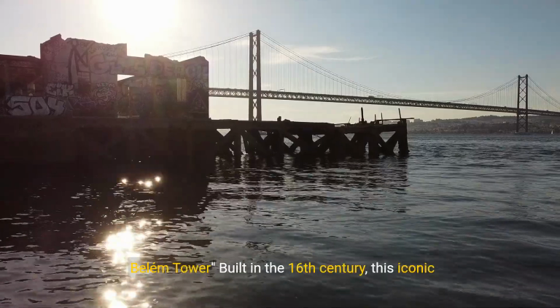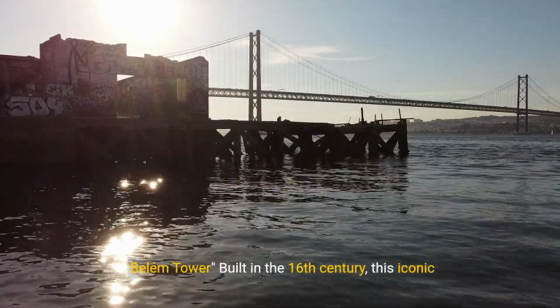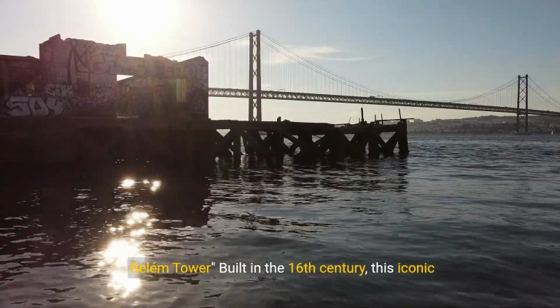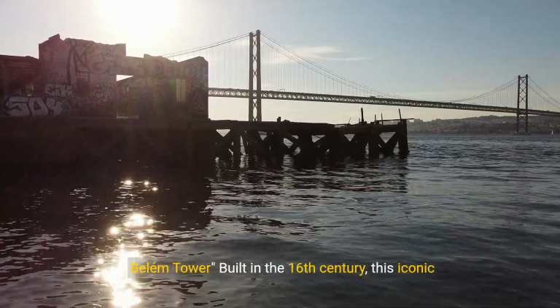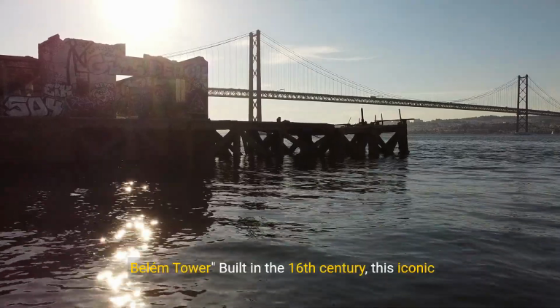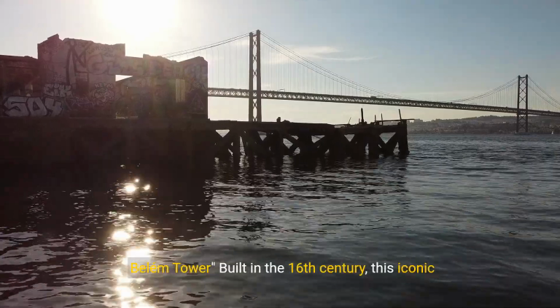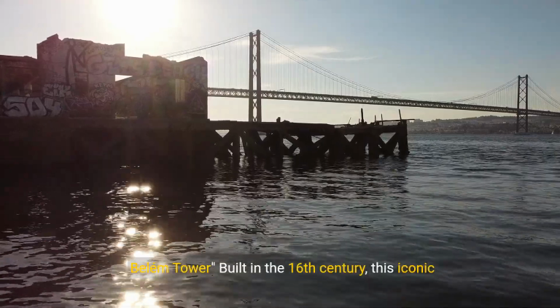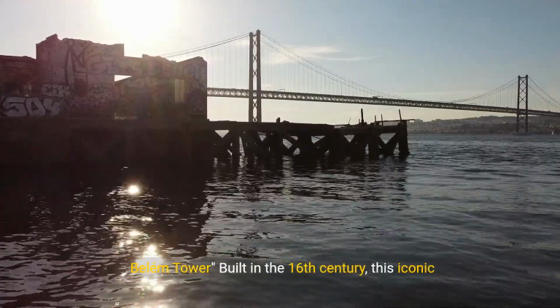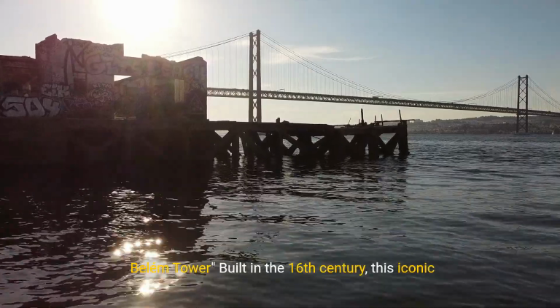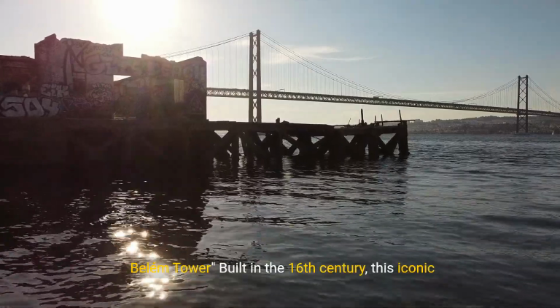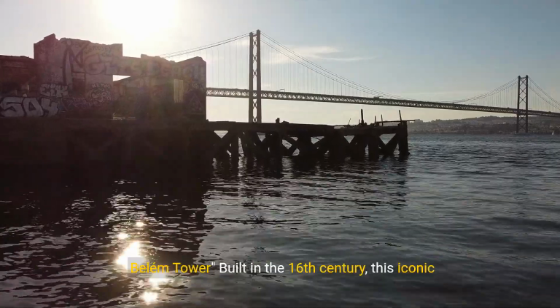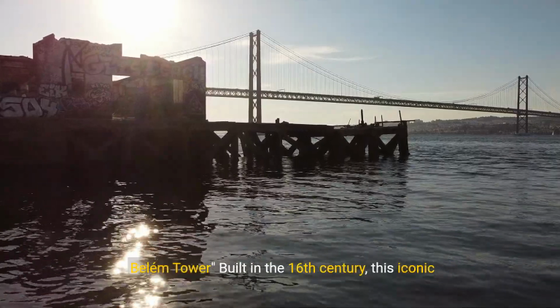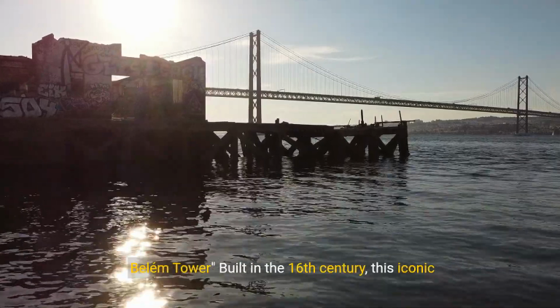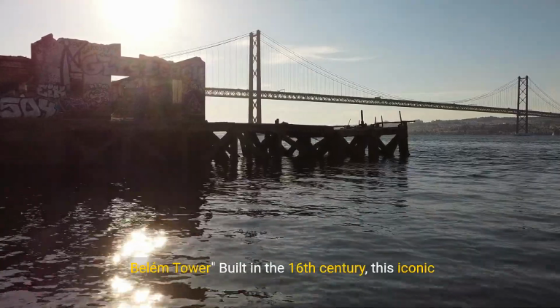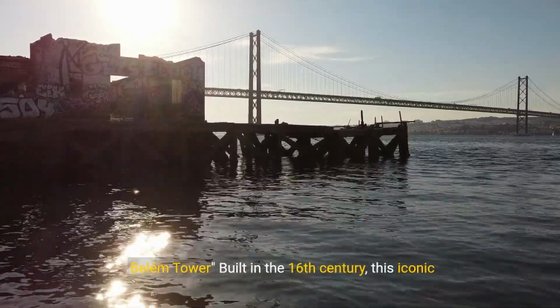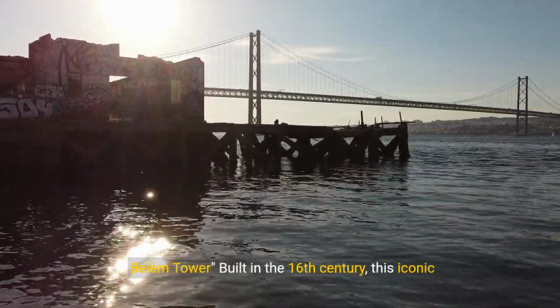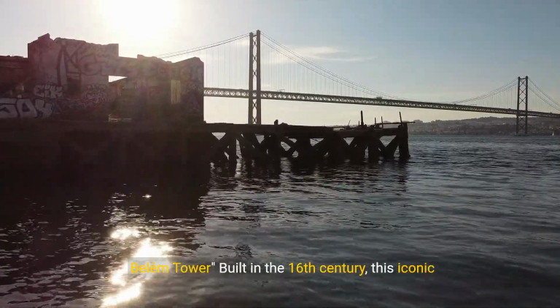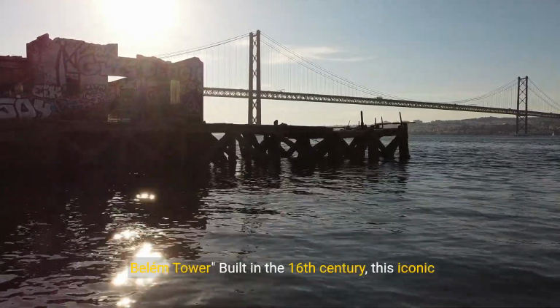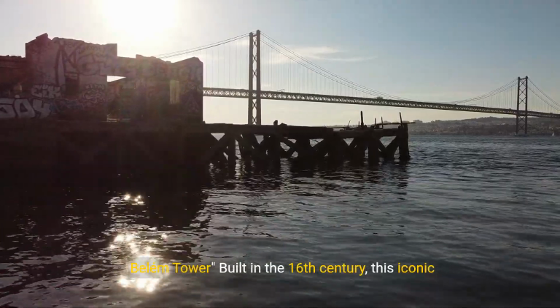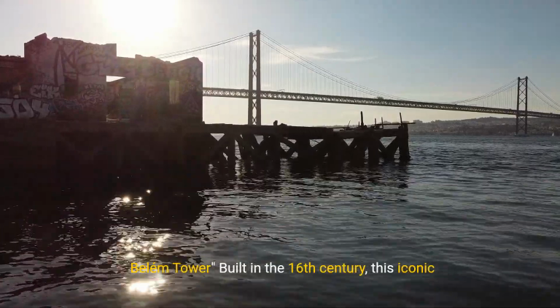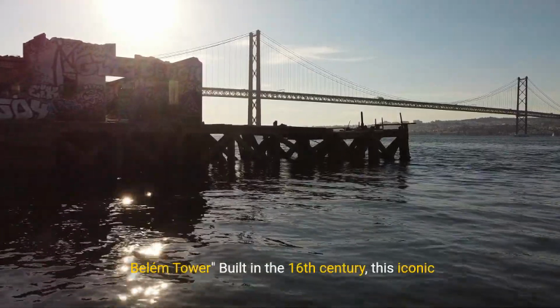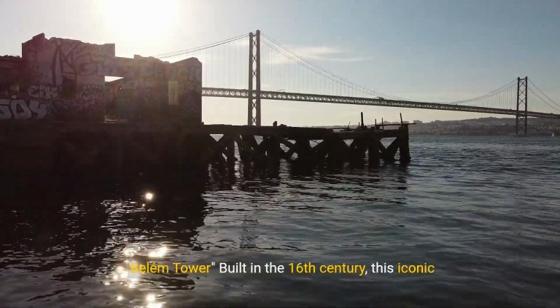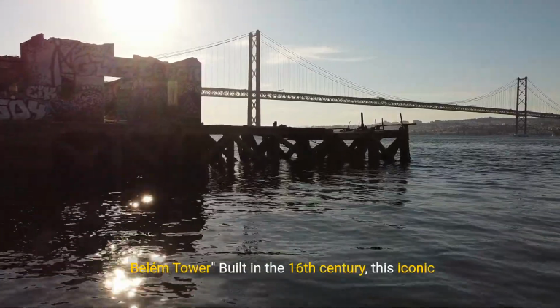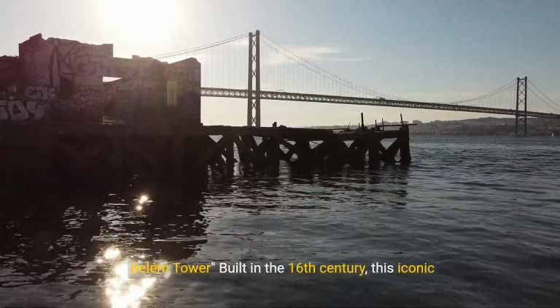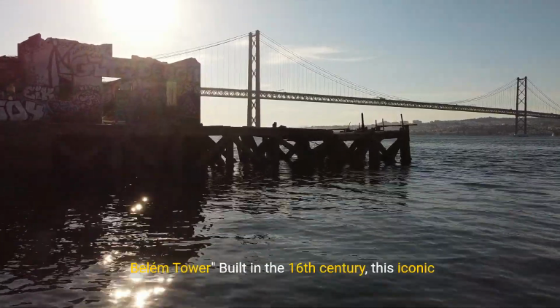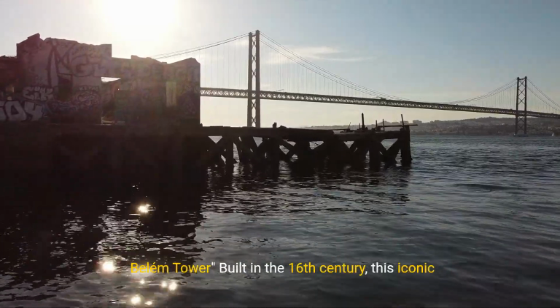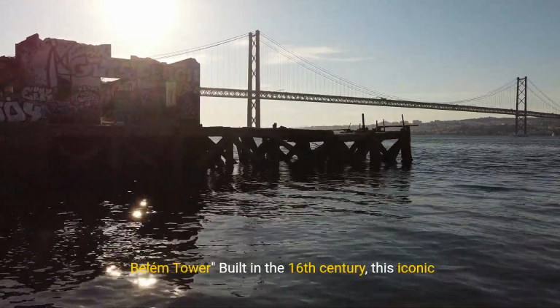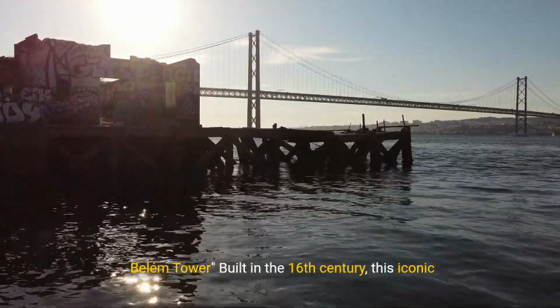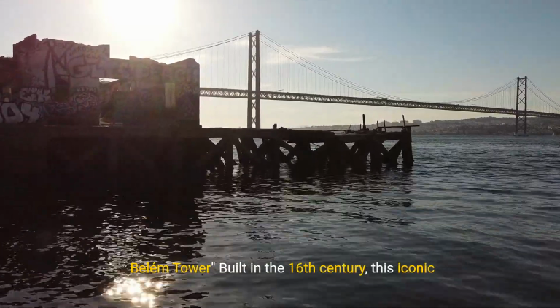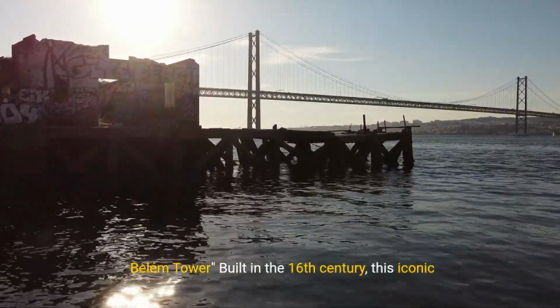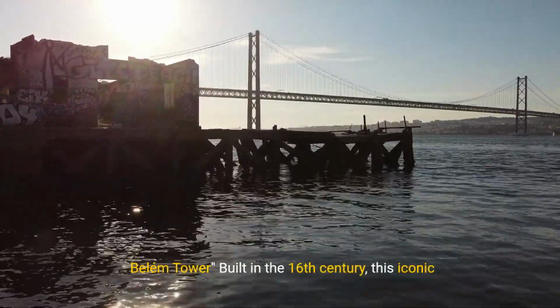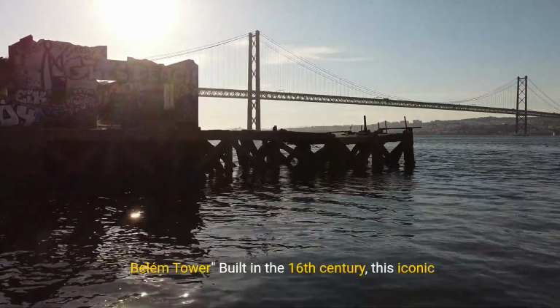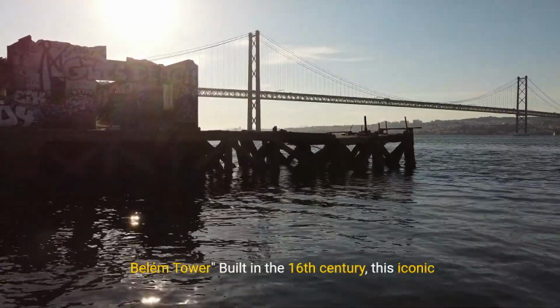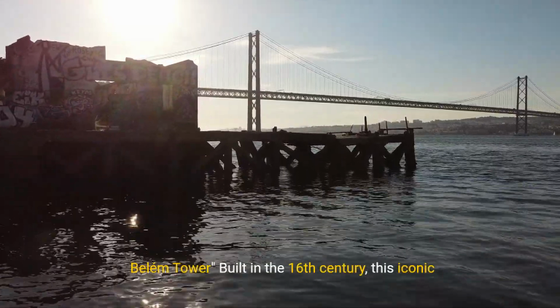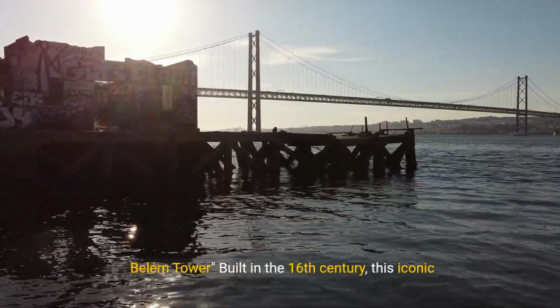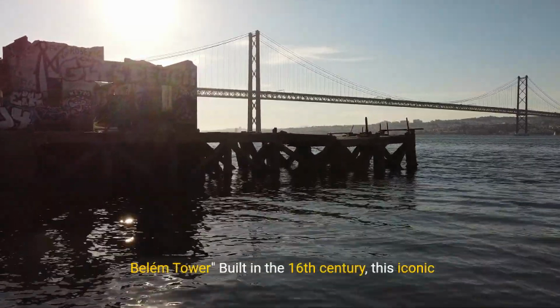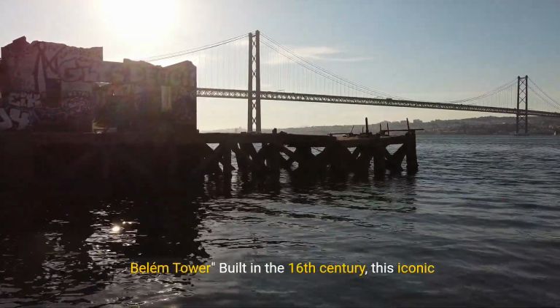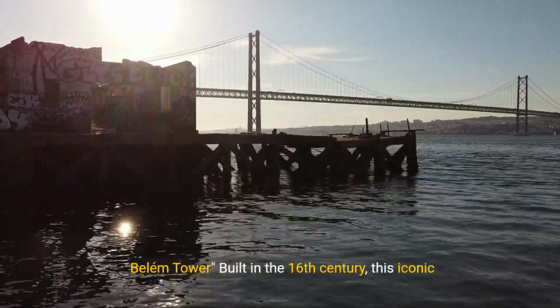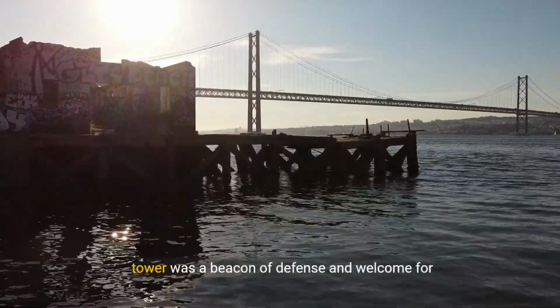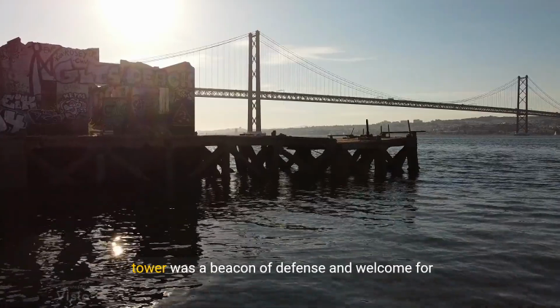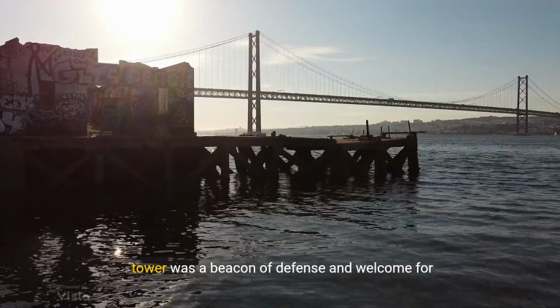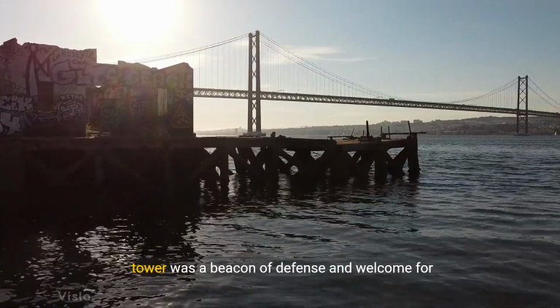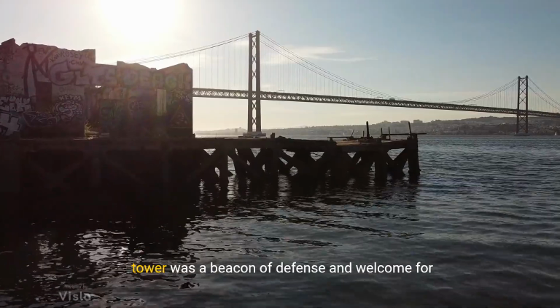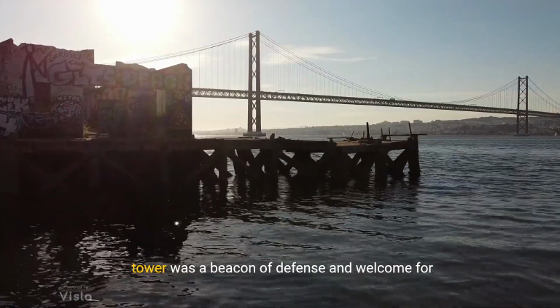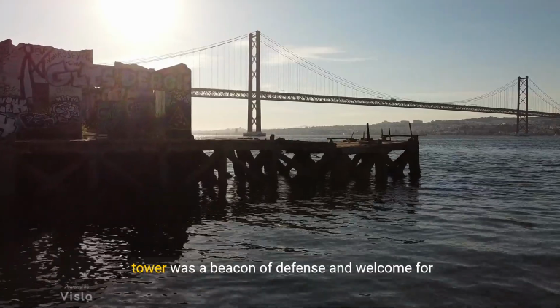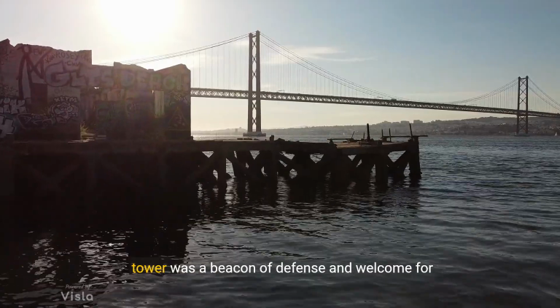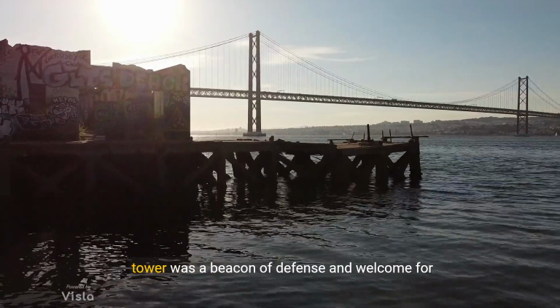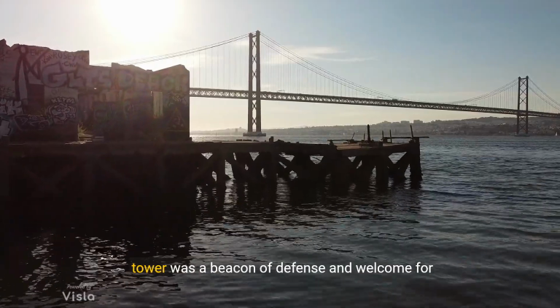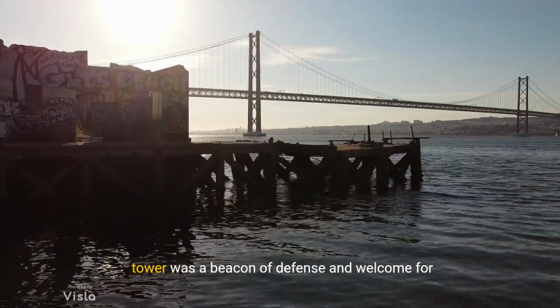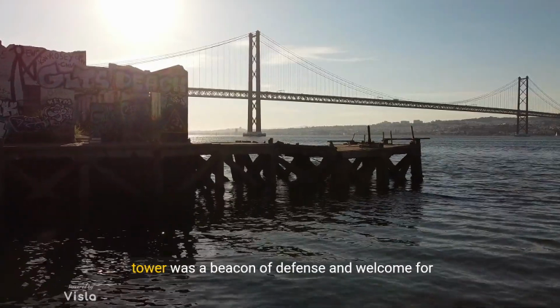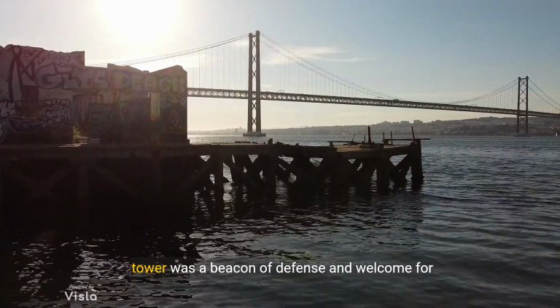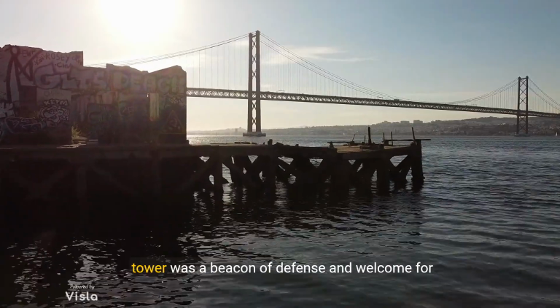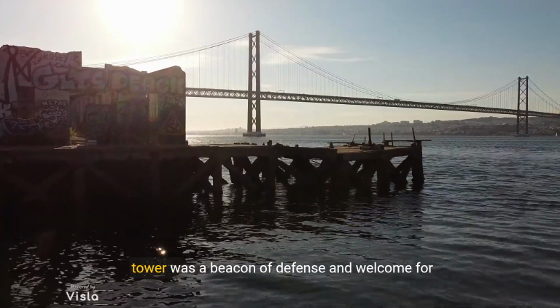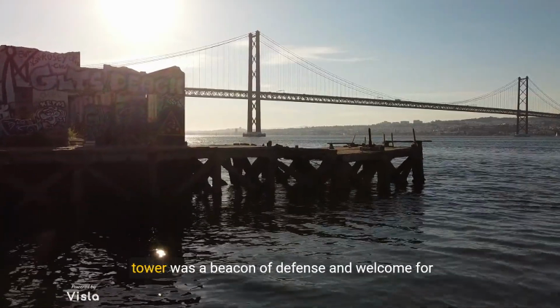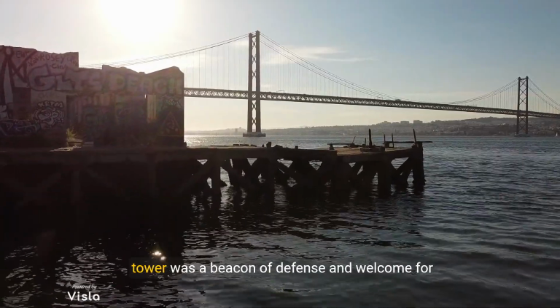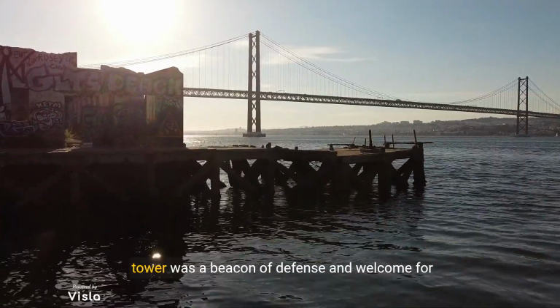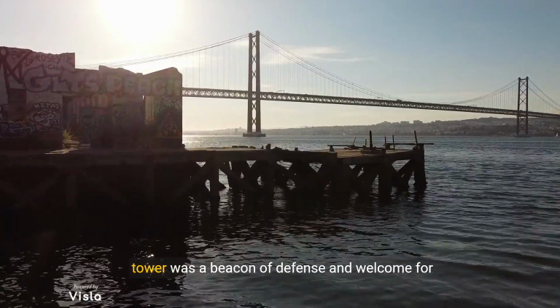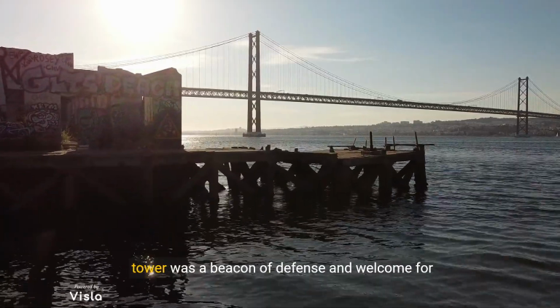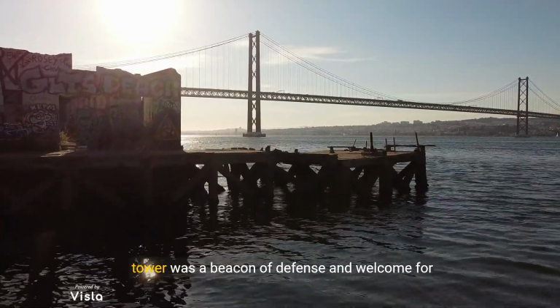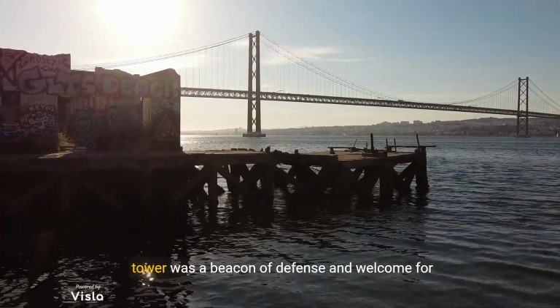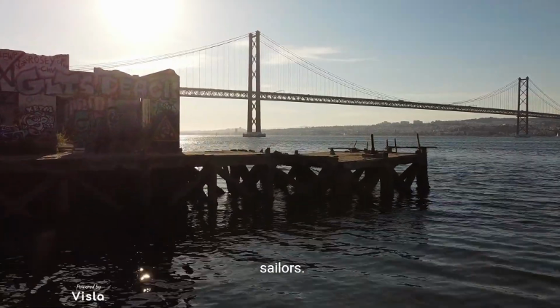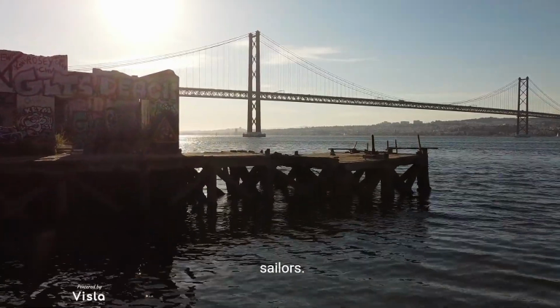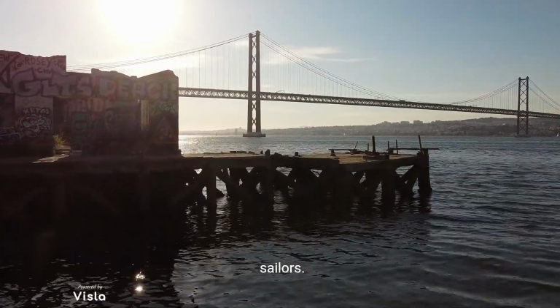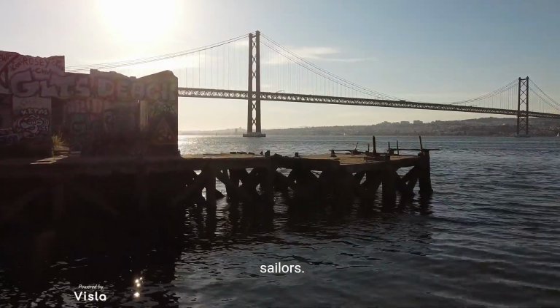Number 1: Belém Tower. Built in the 16th century, this iconic tower was a beacon of defense and welcome for sailors.